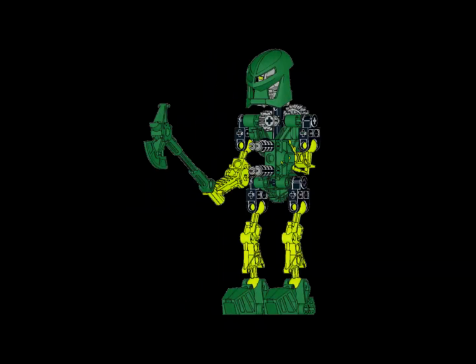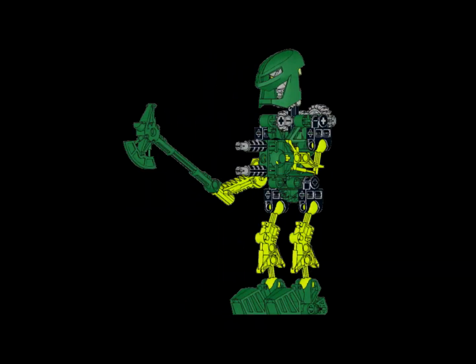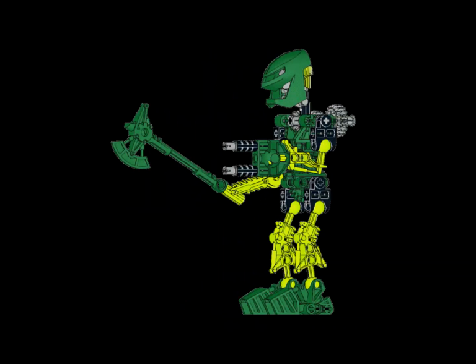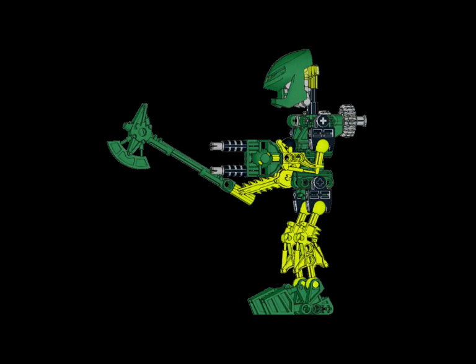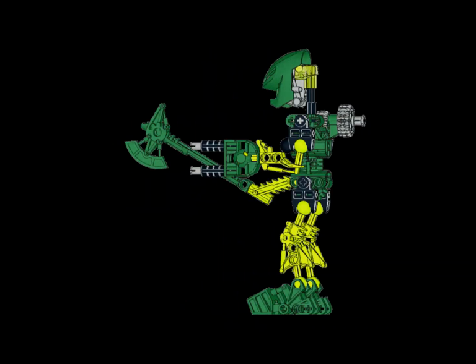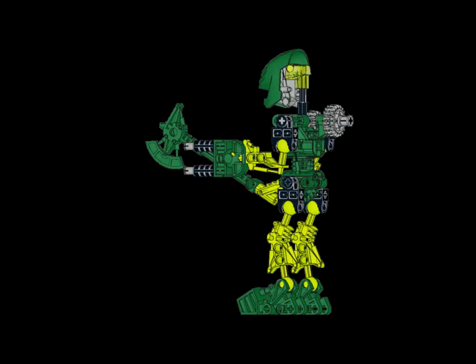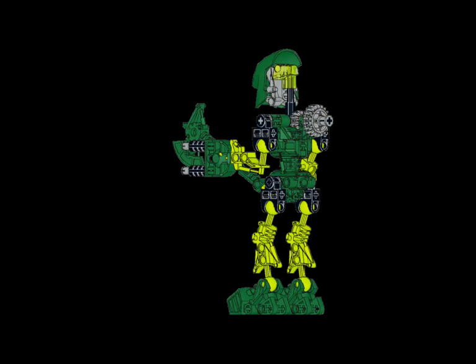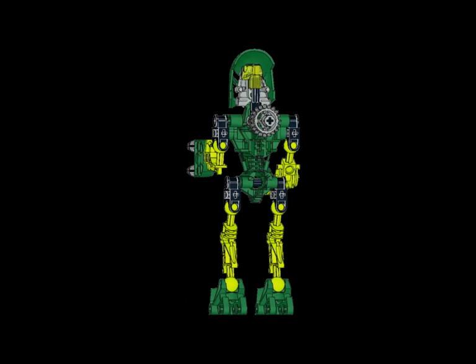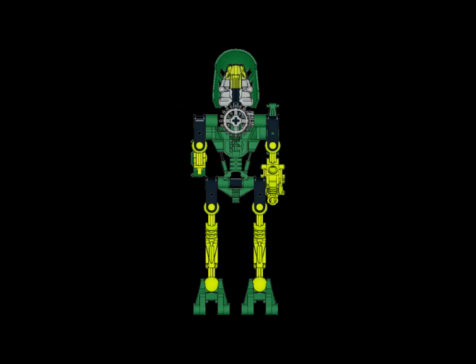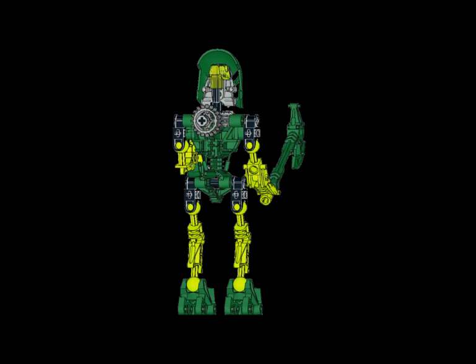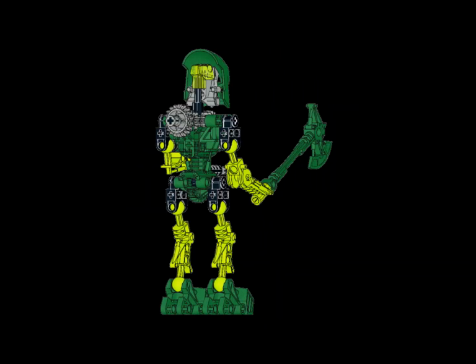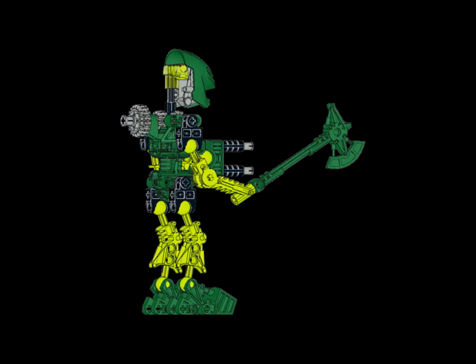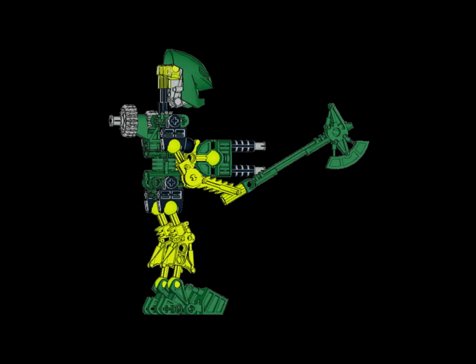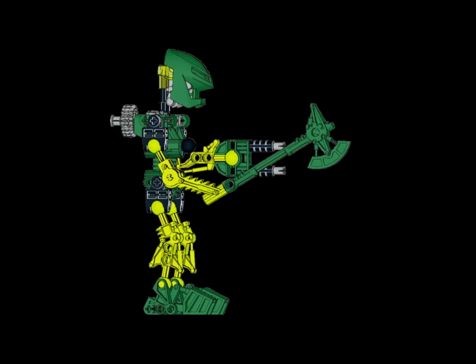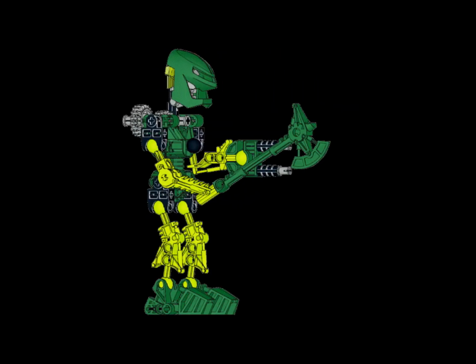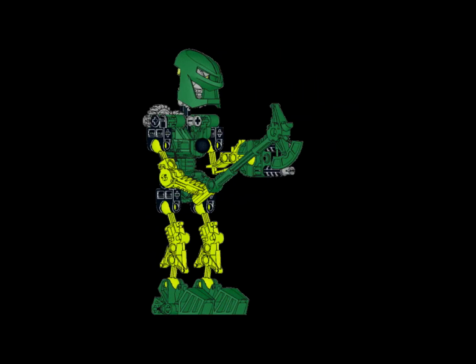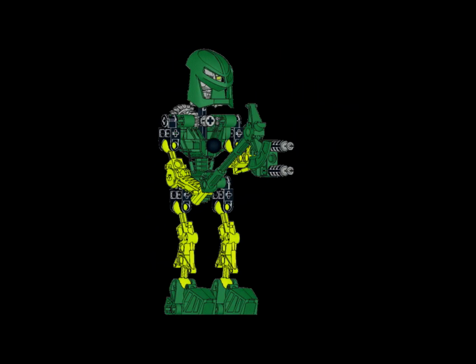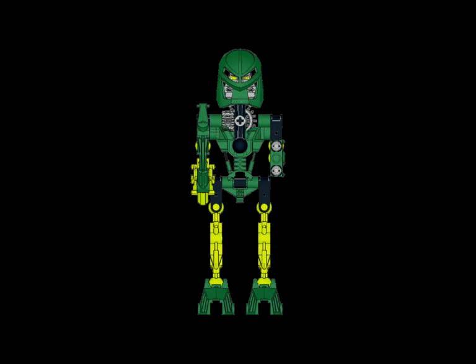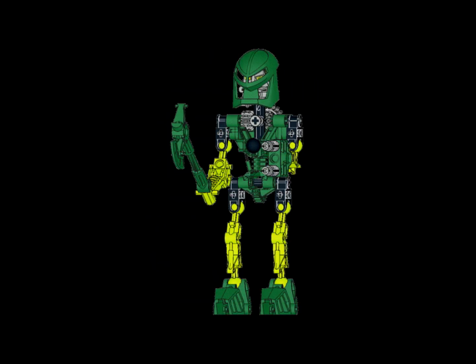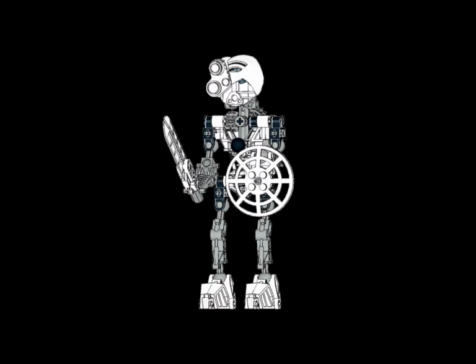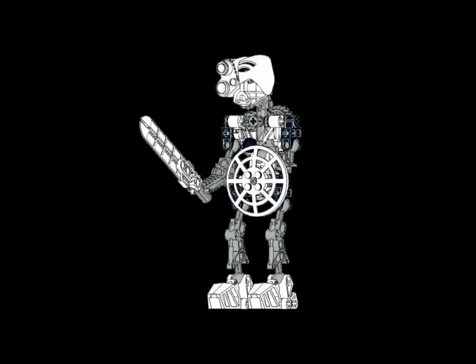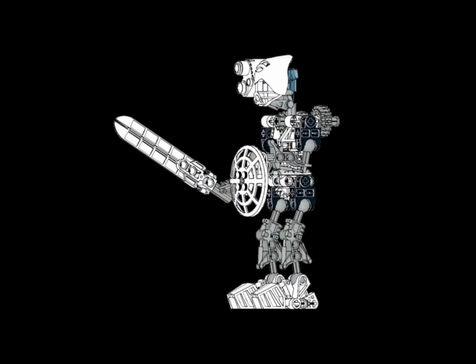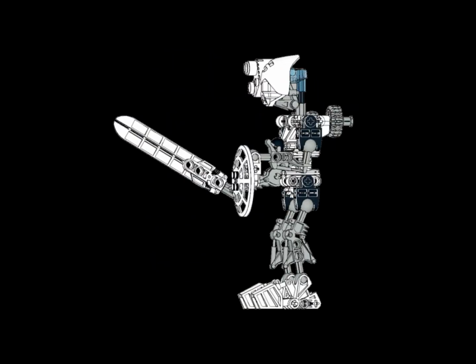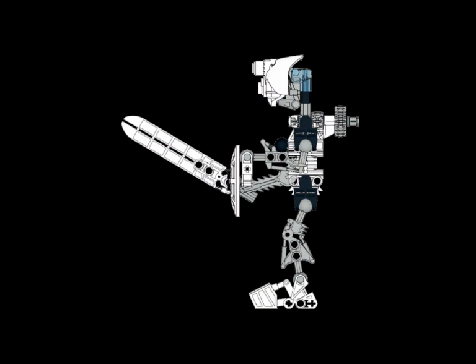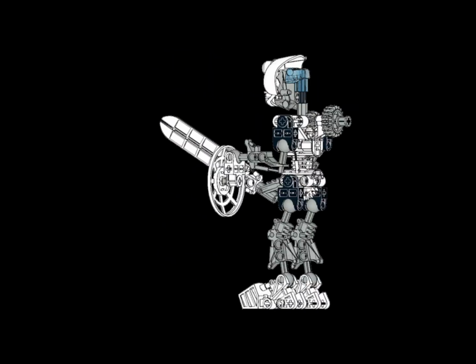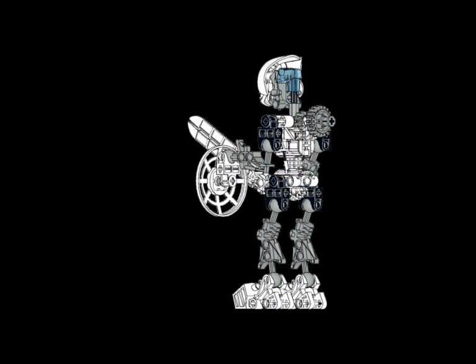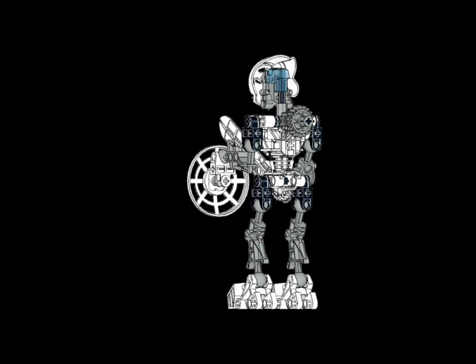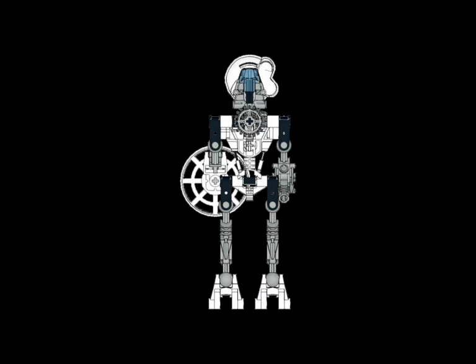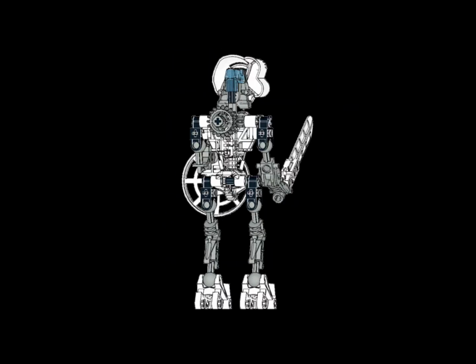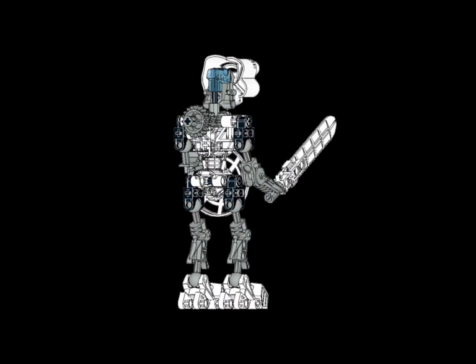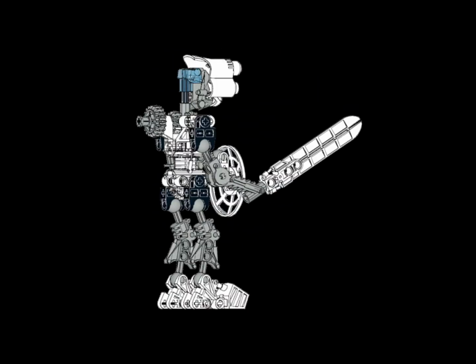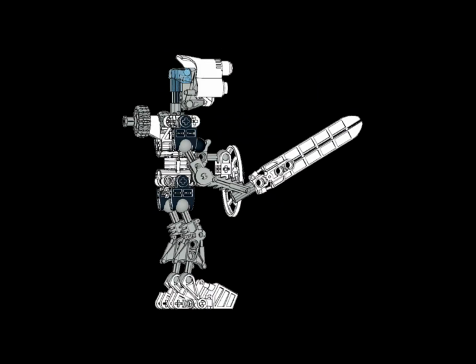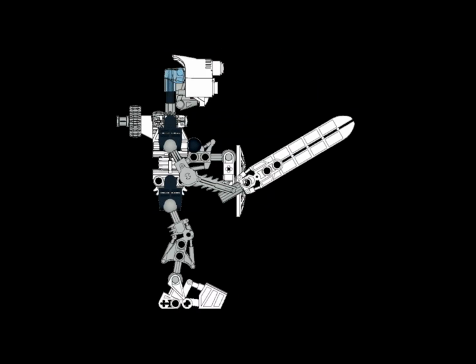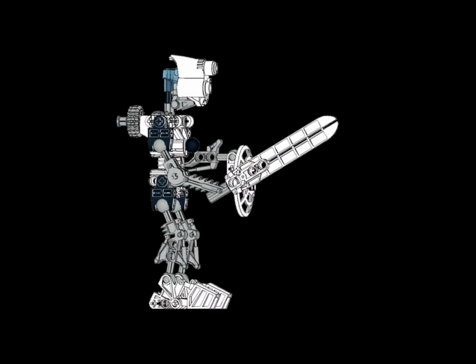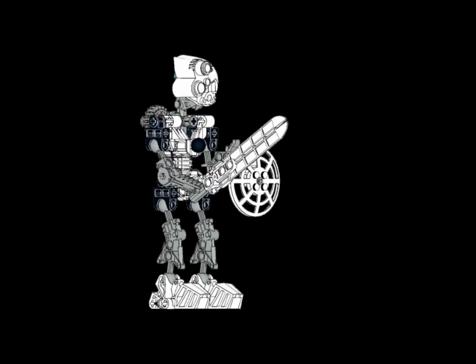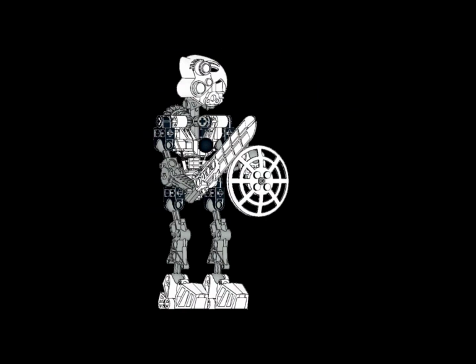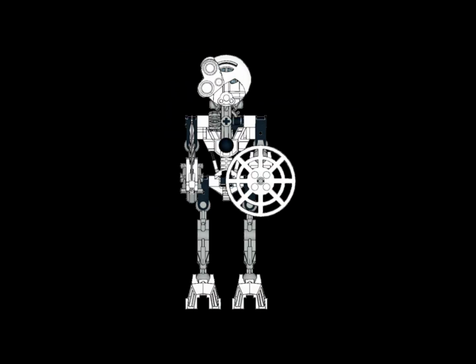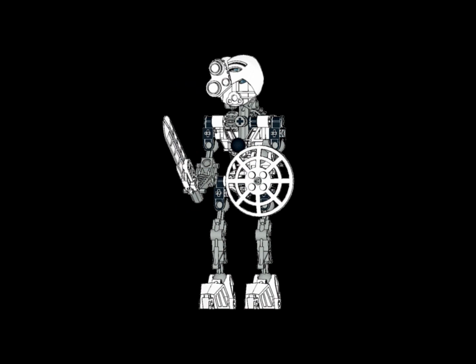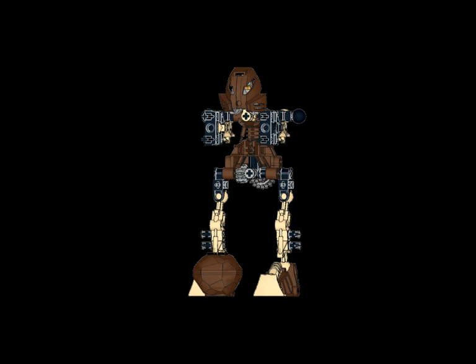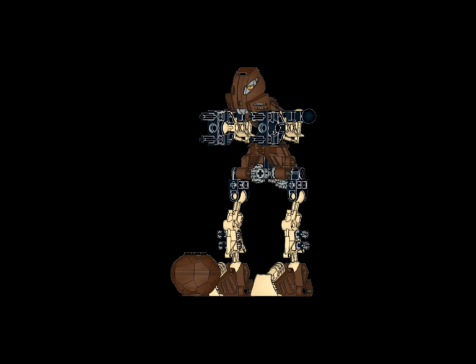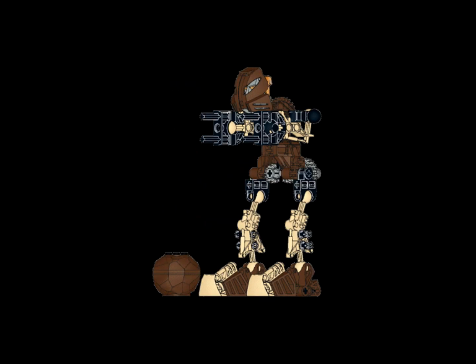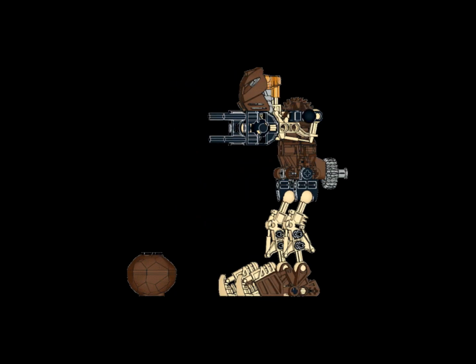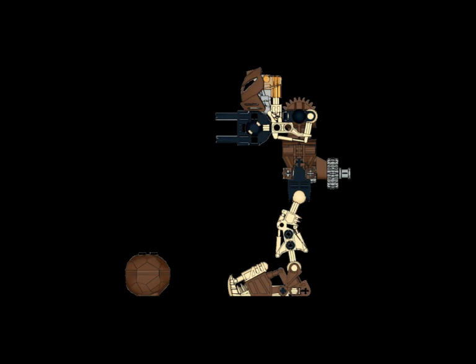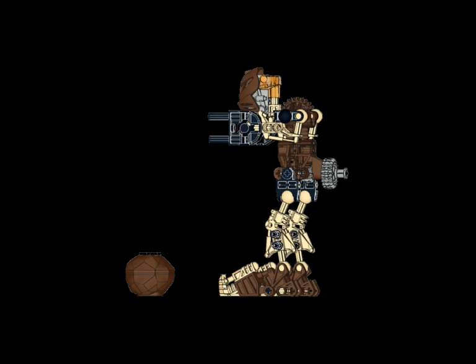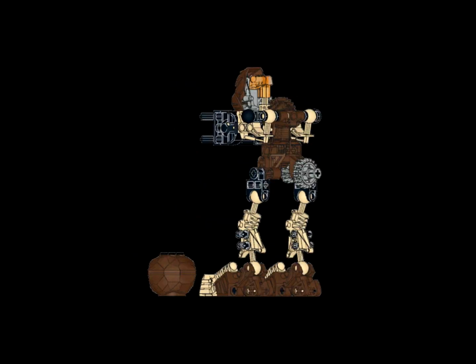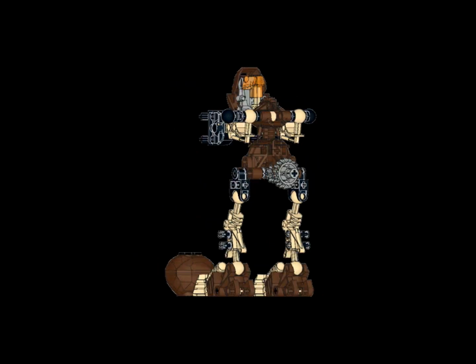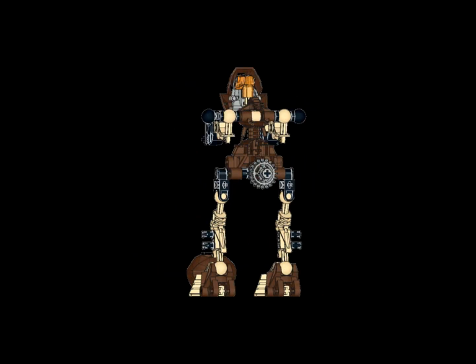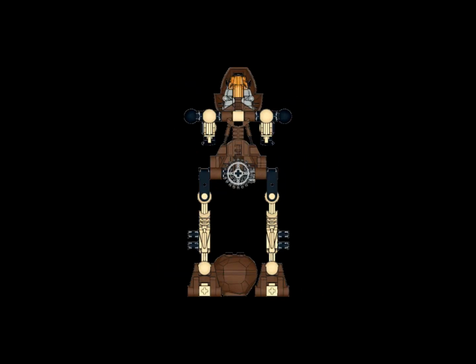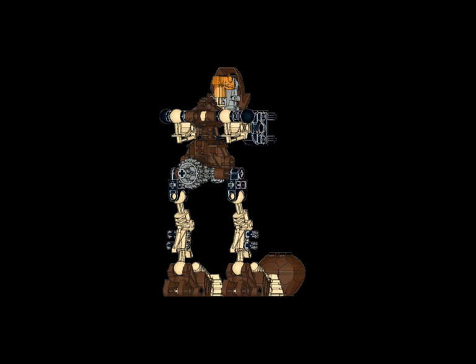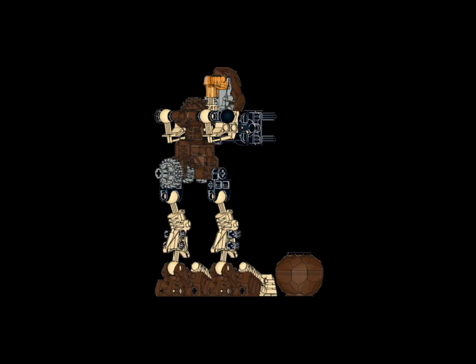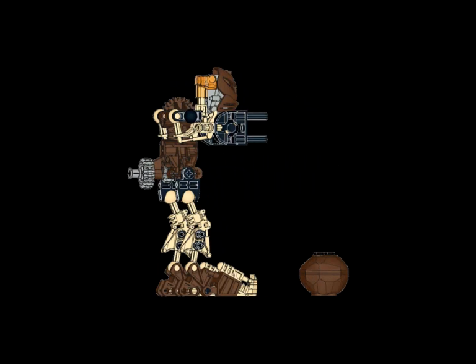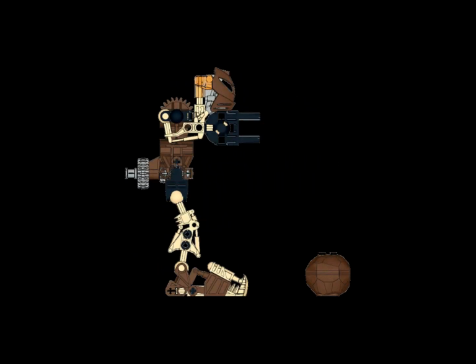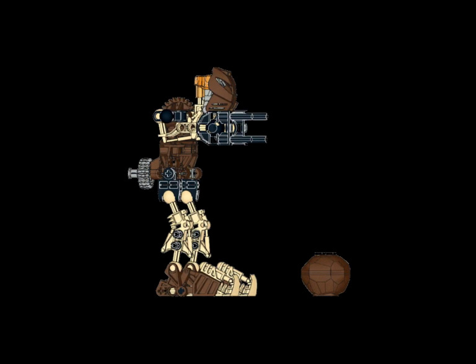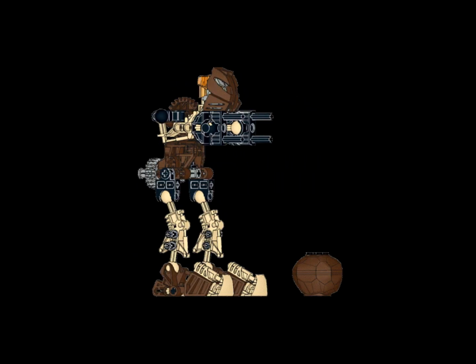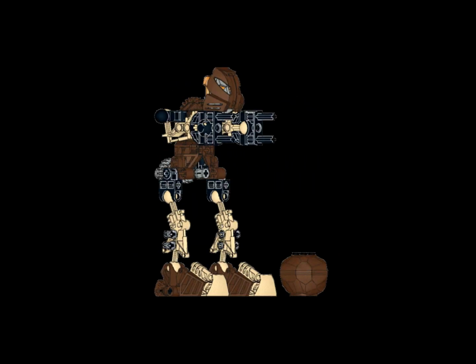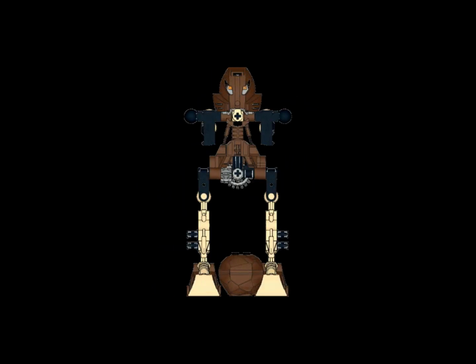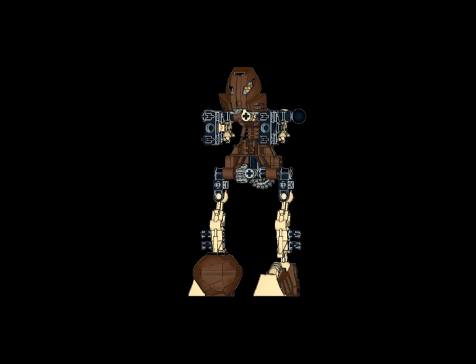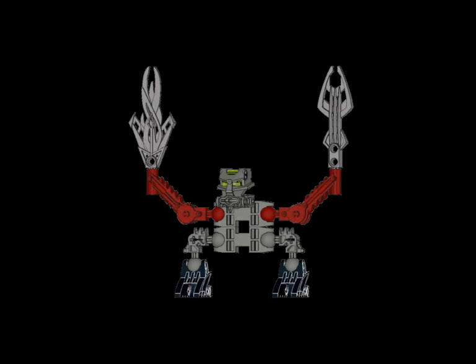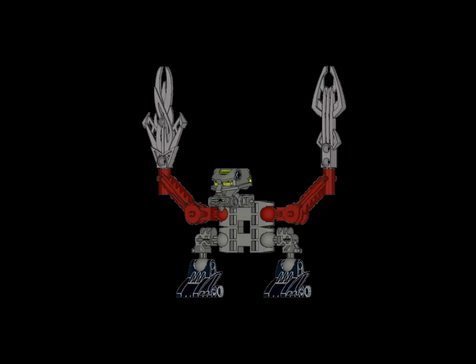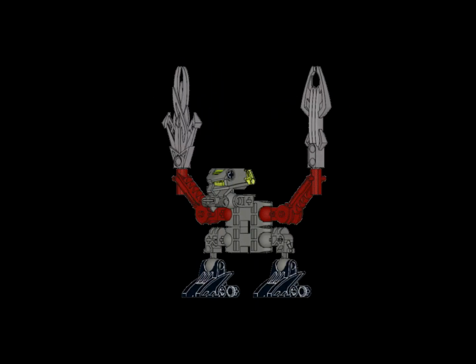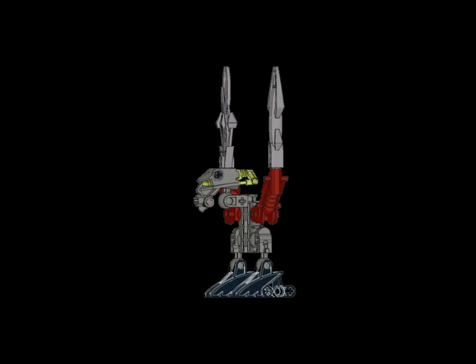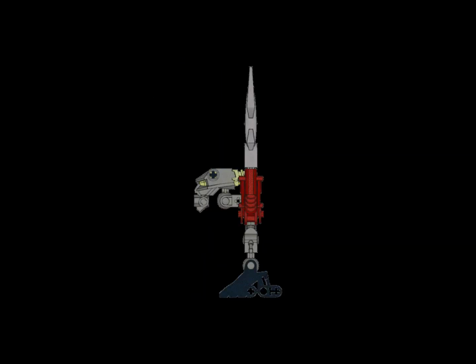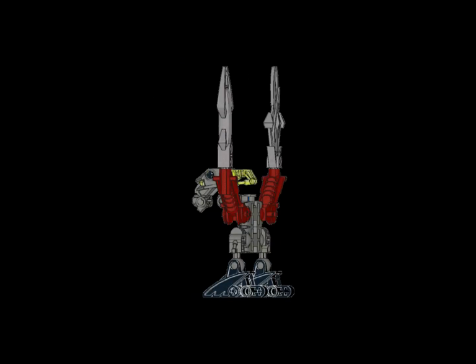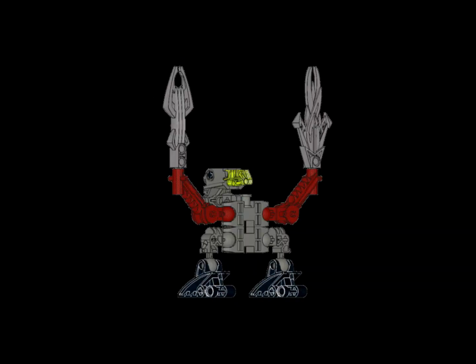It might be pretty interesting doing more complex animation with Instruction Maker — I might look into that in the future. Links below.